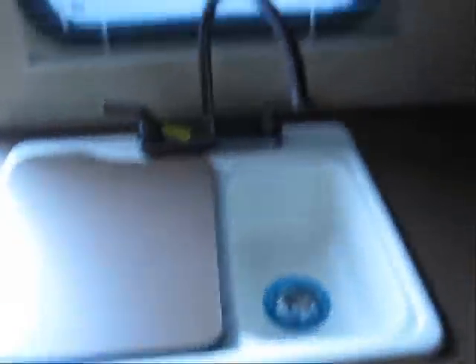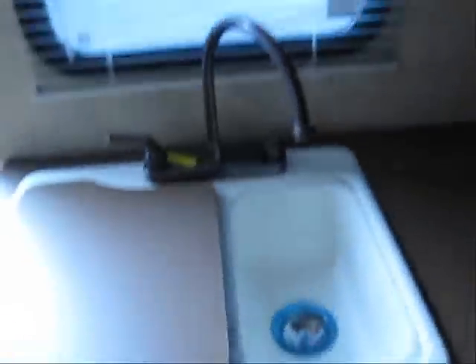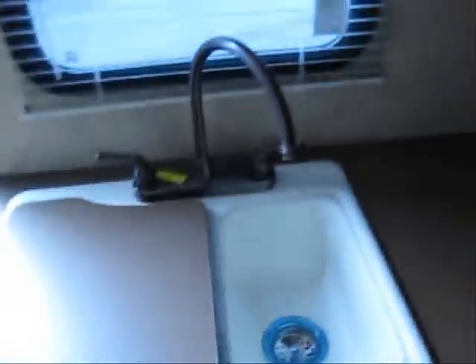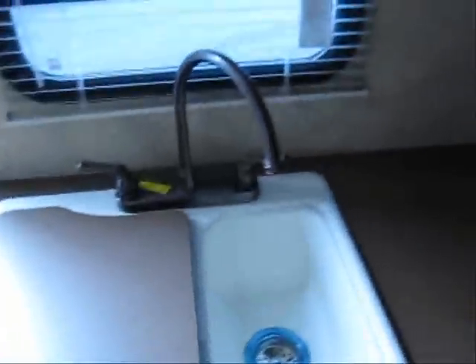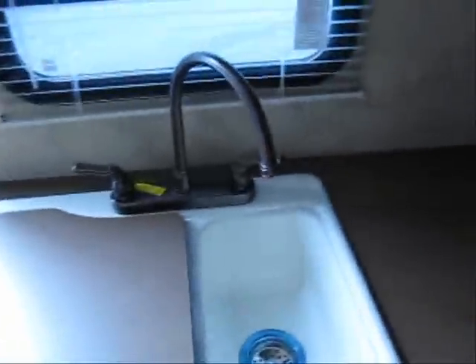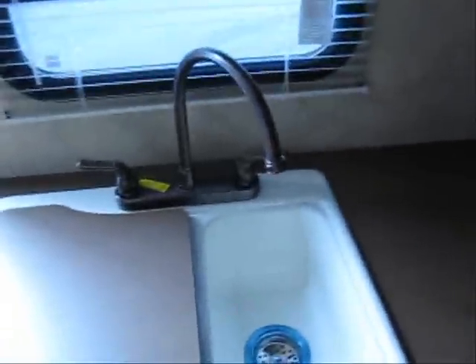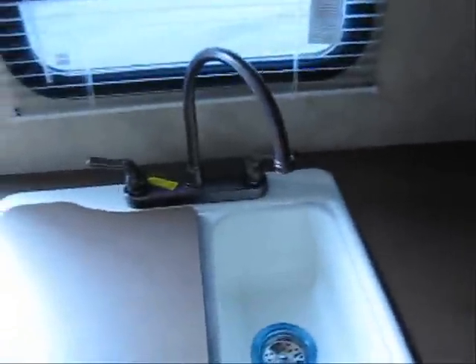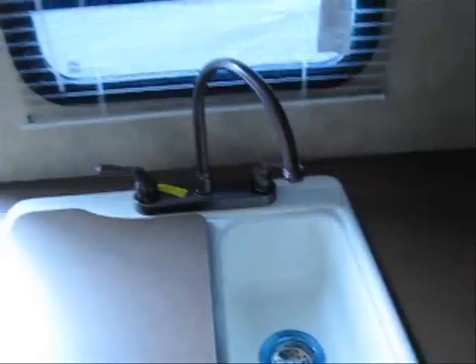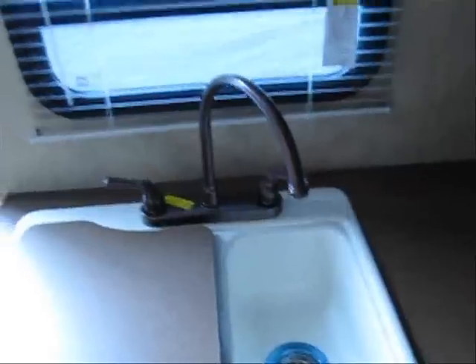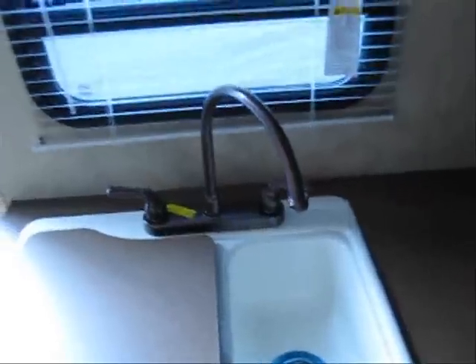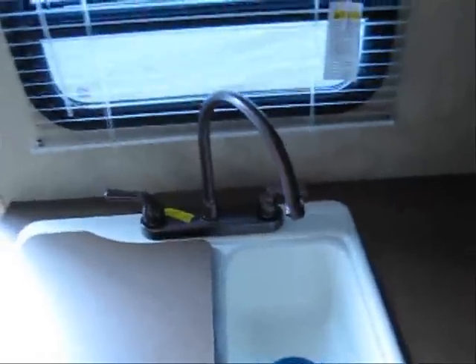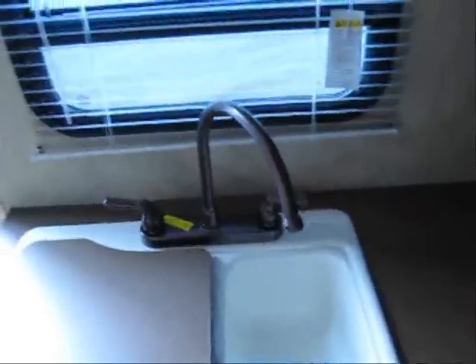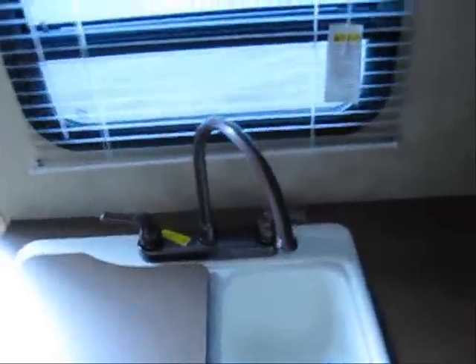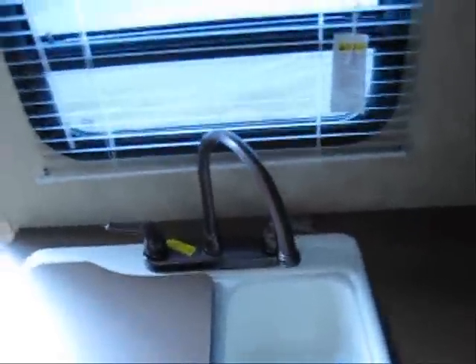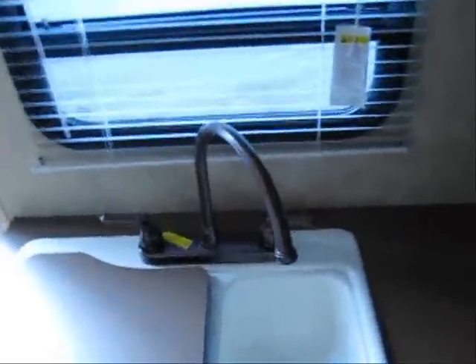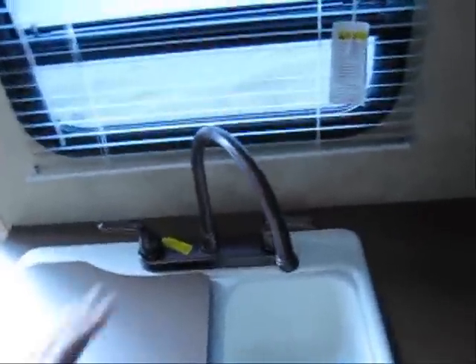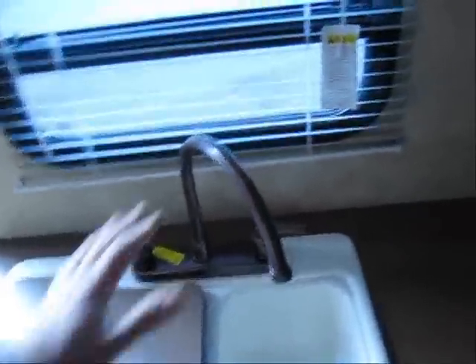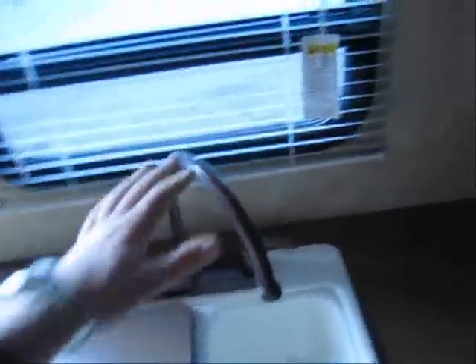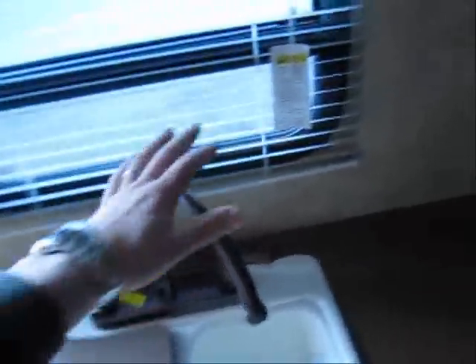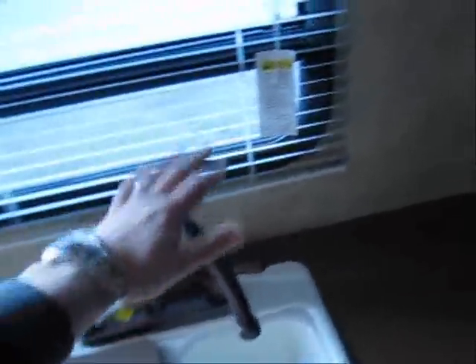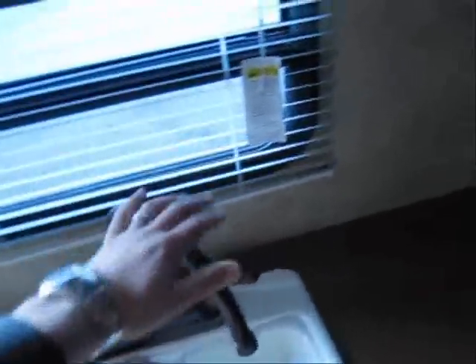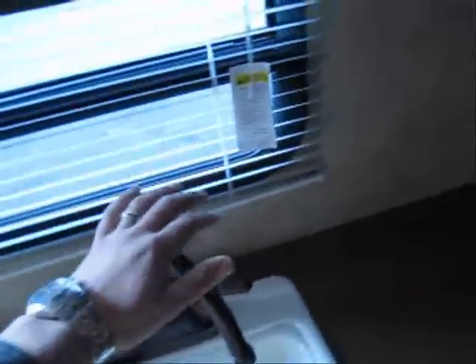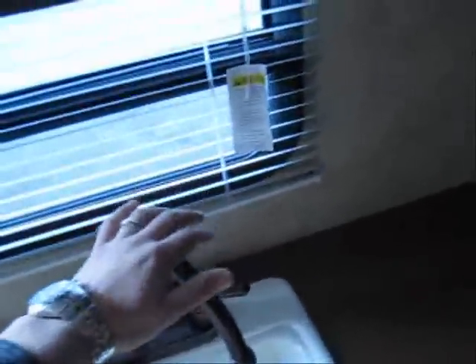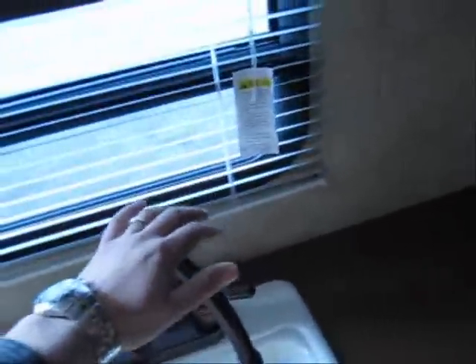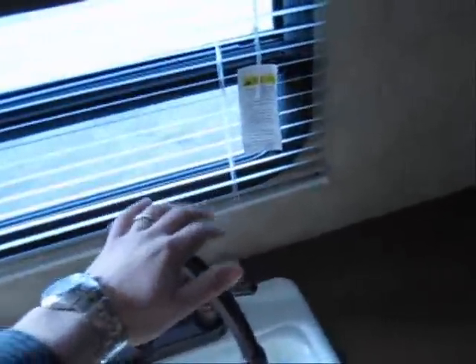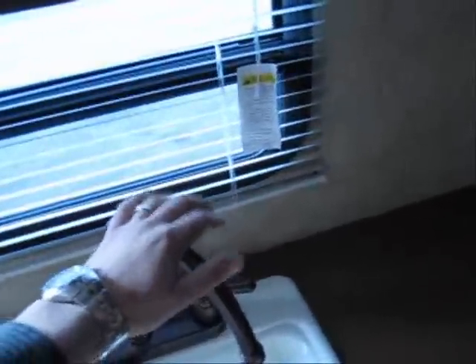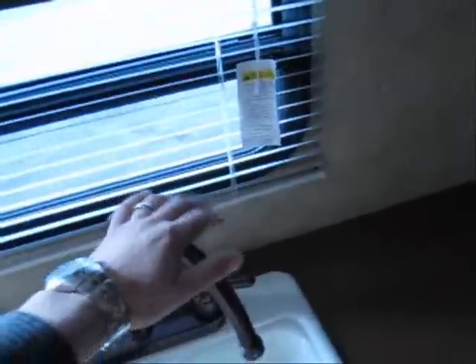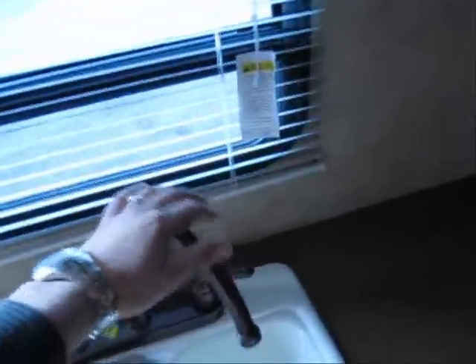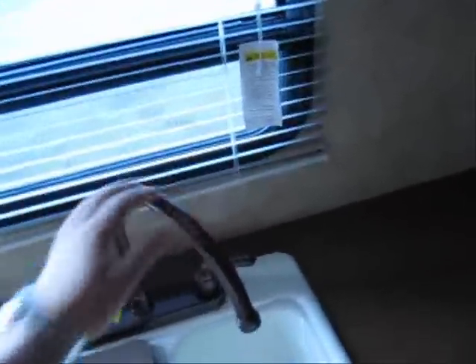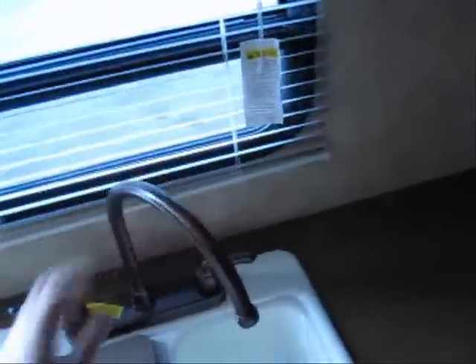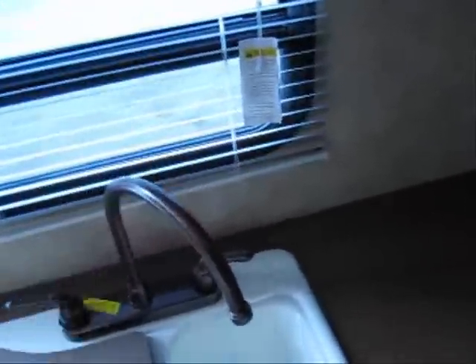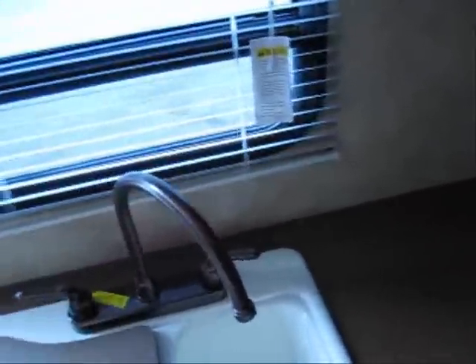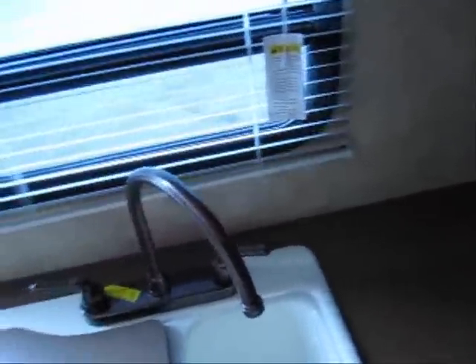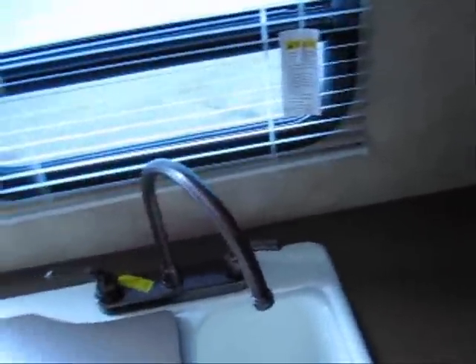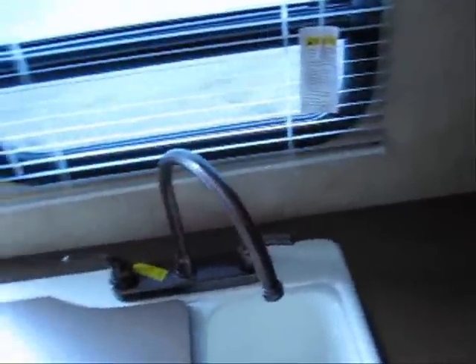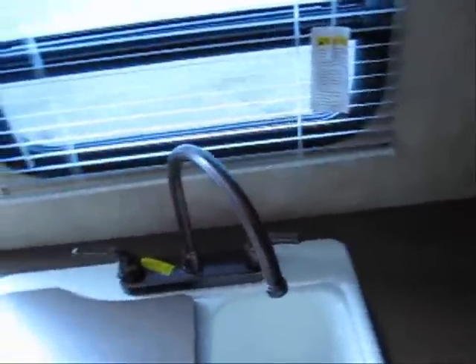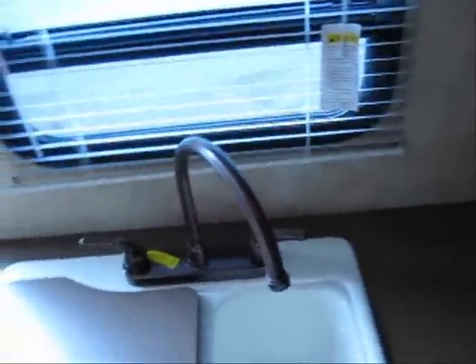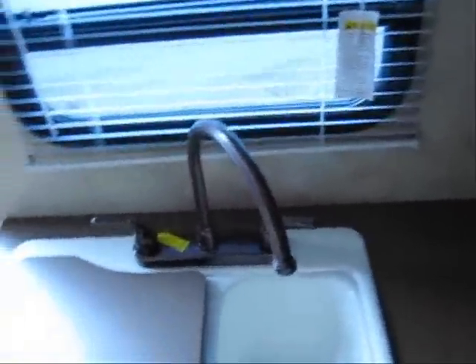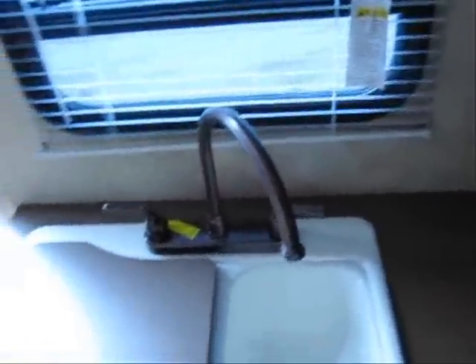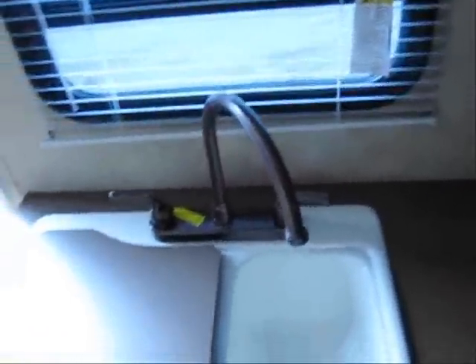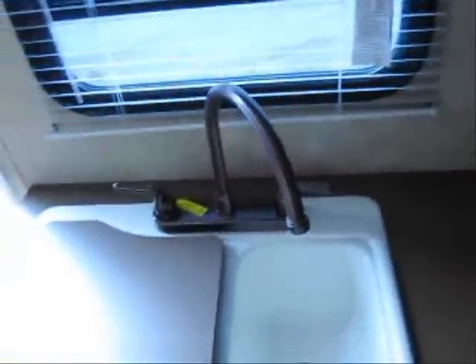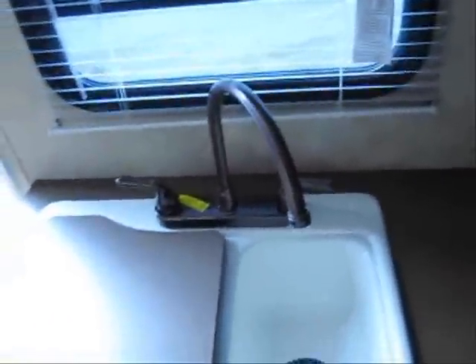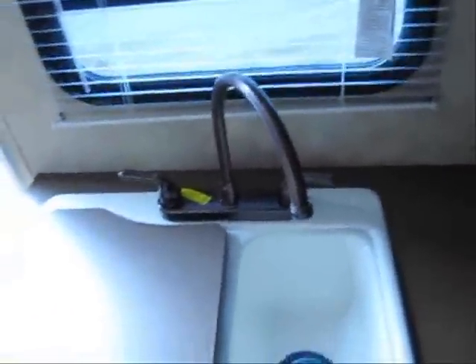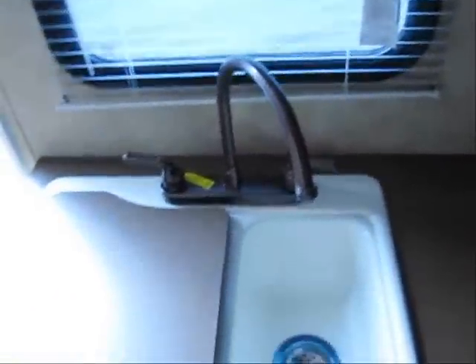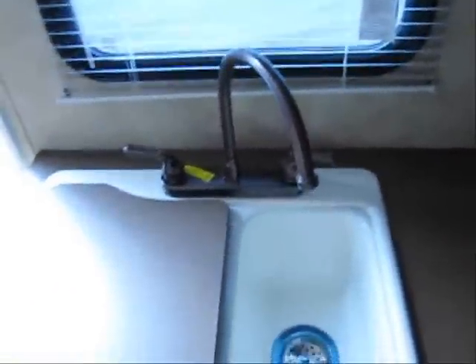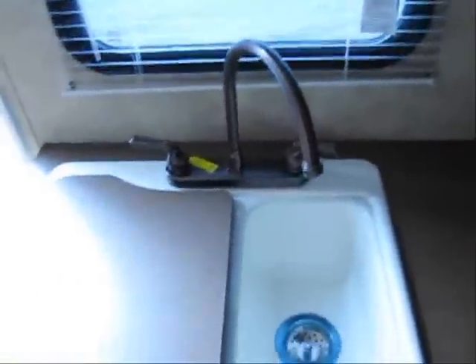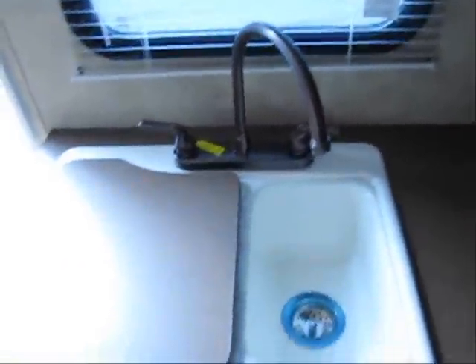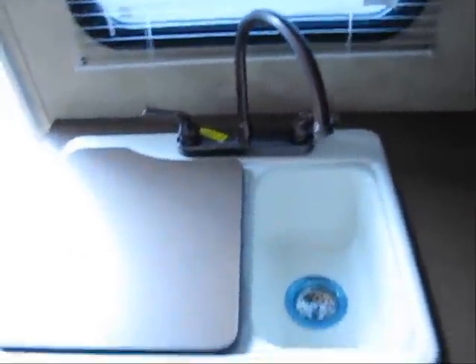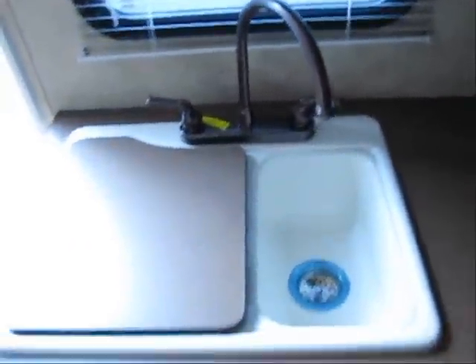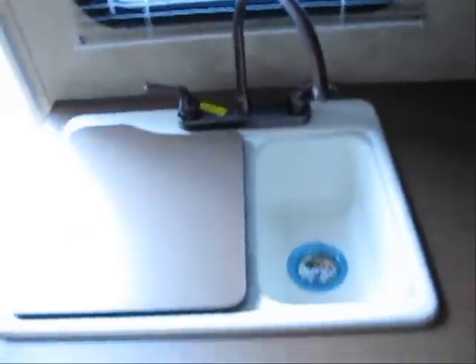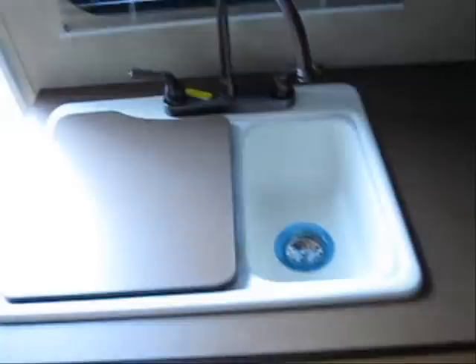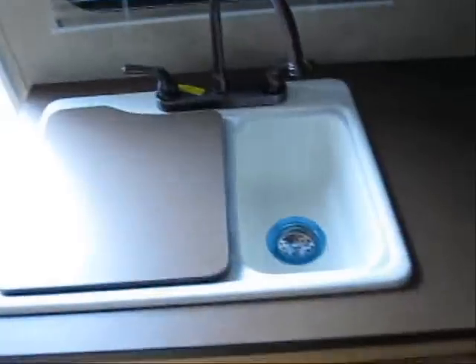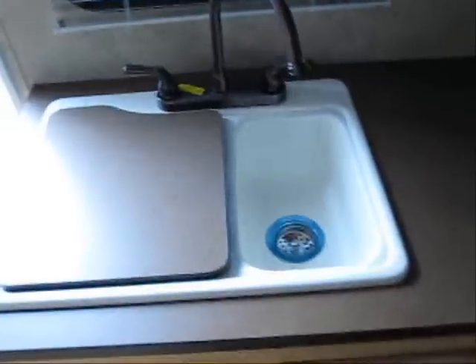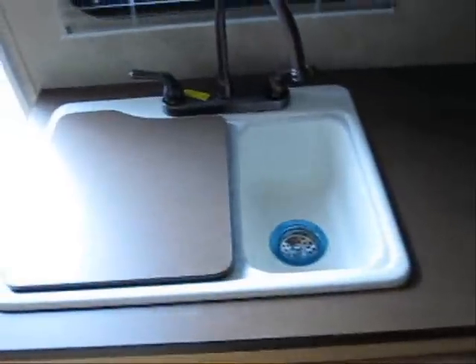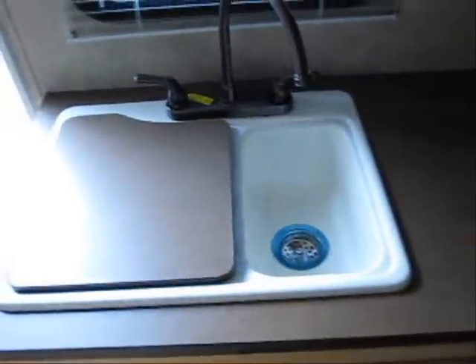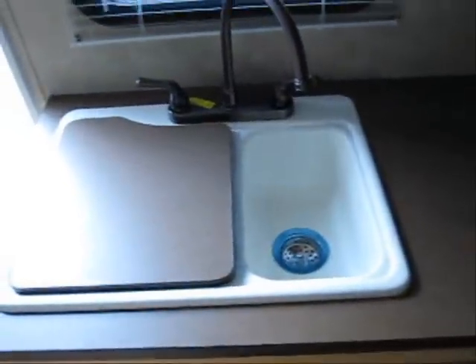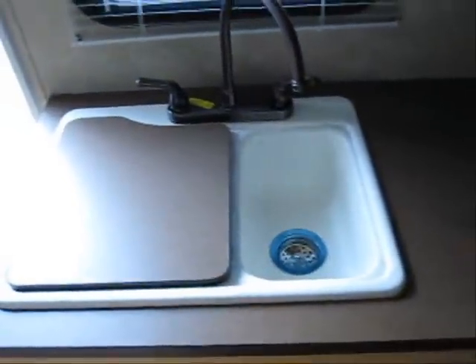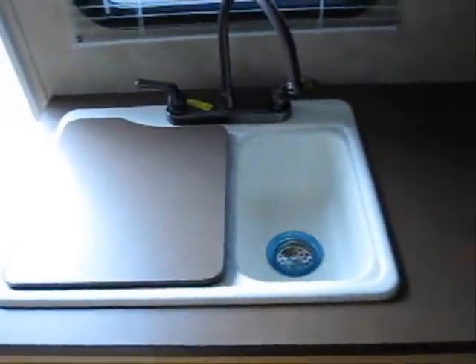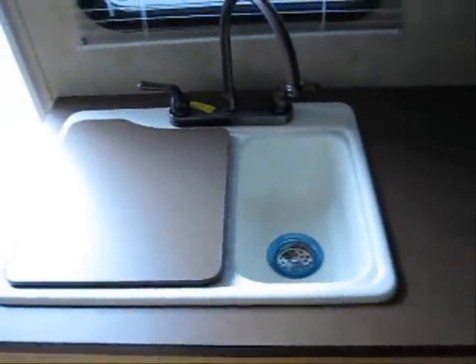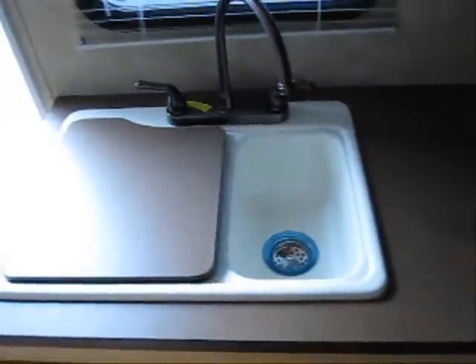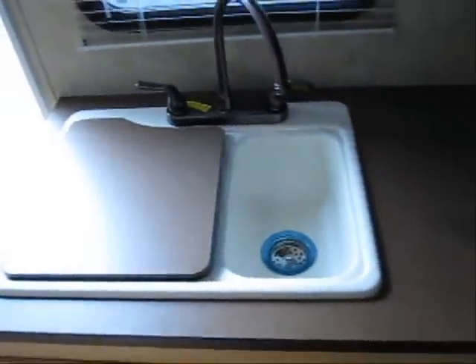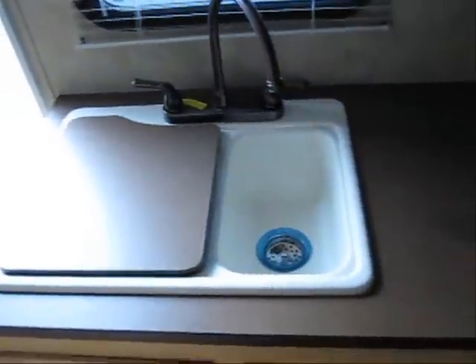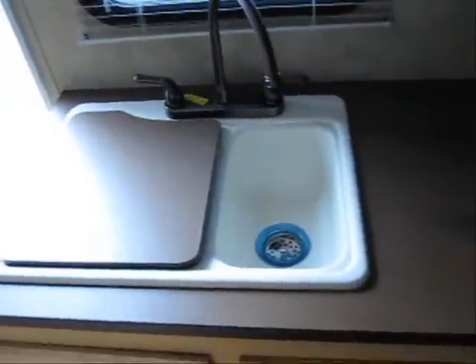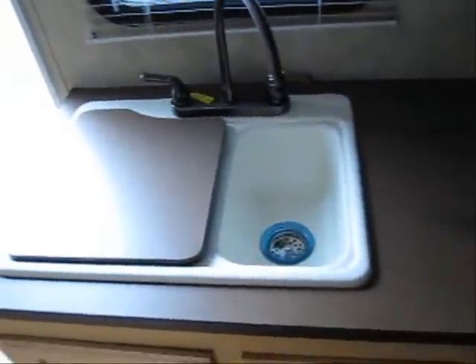This has a residential metal high-rise faucet and deep sinks.